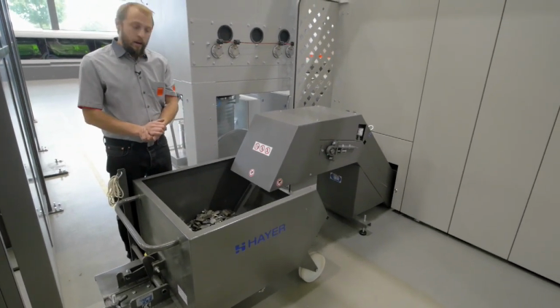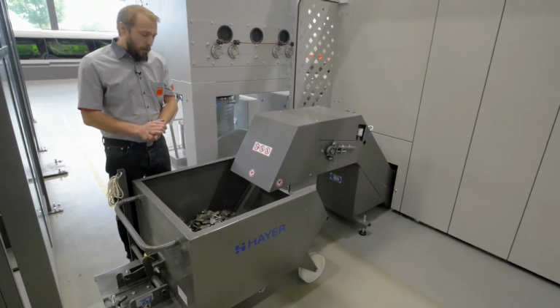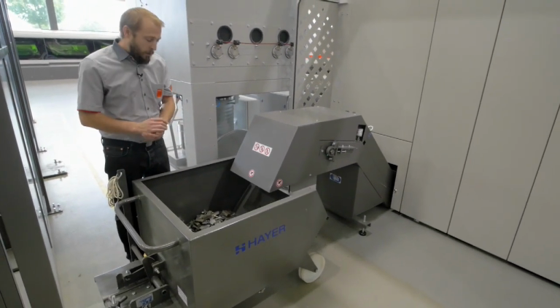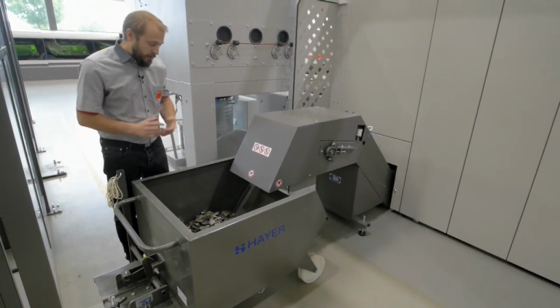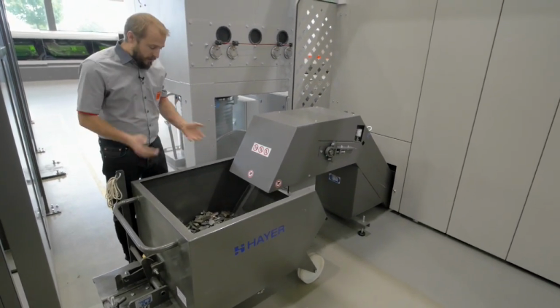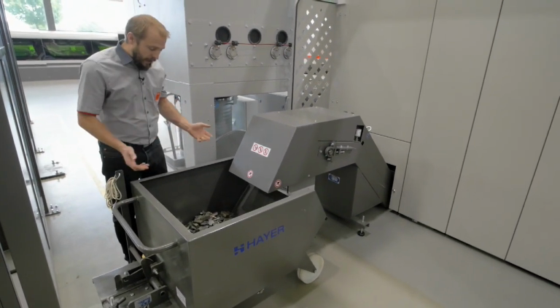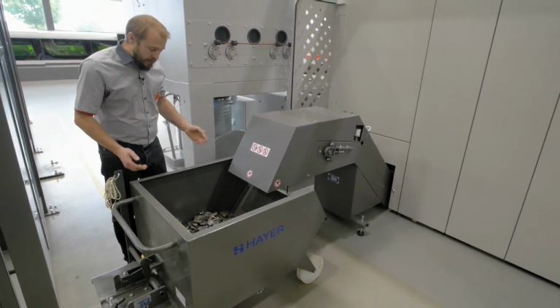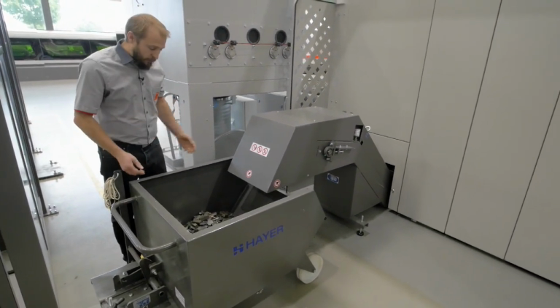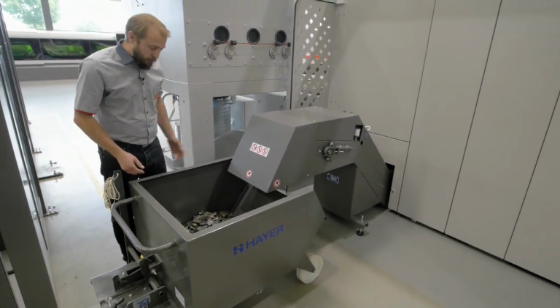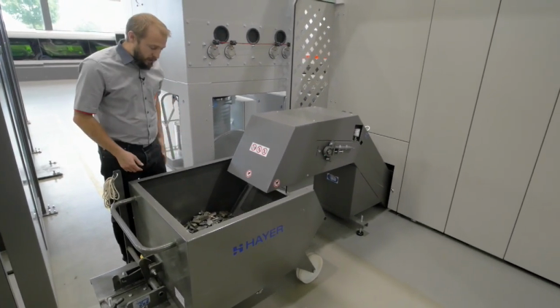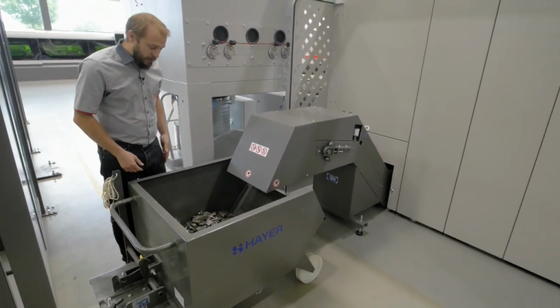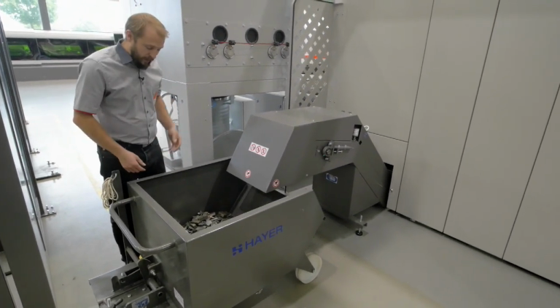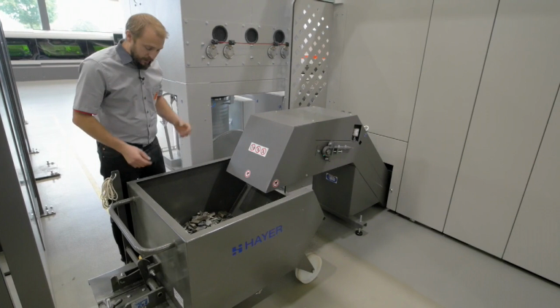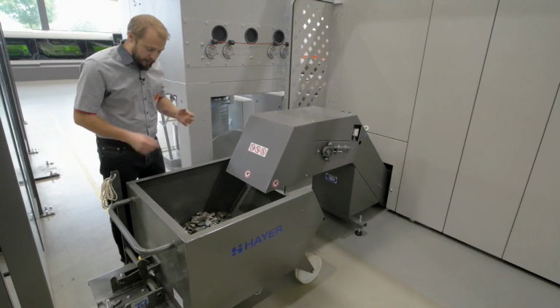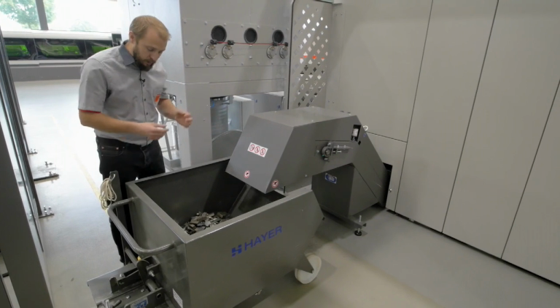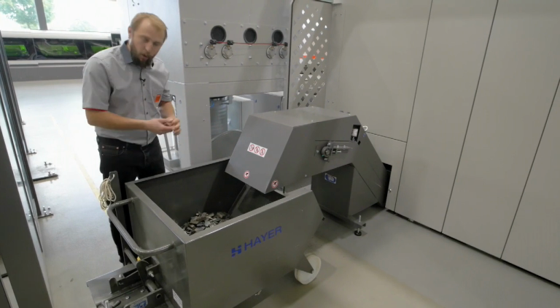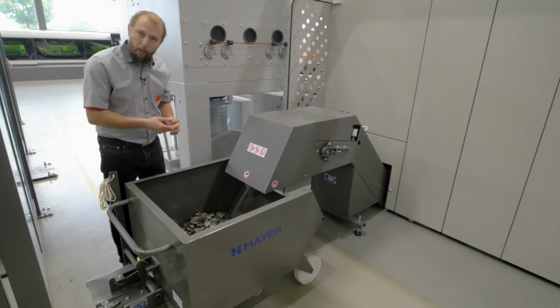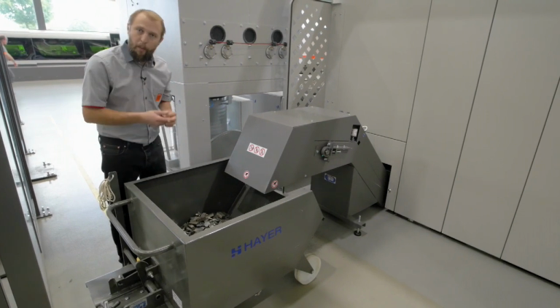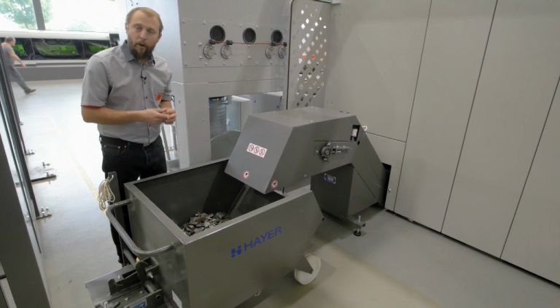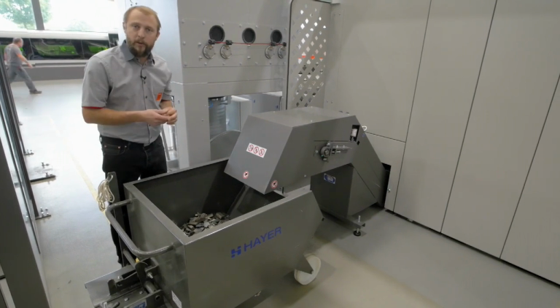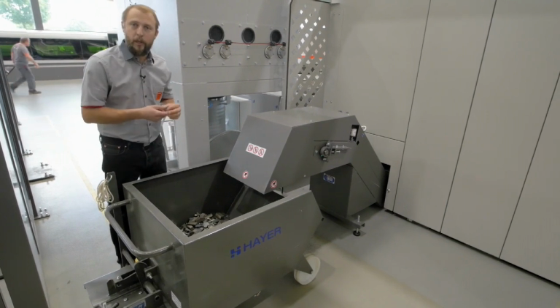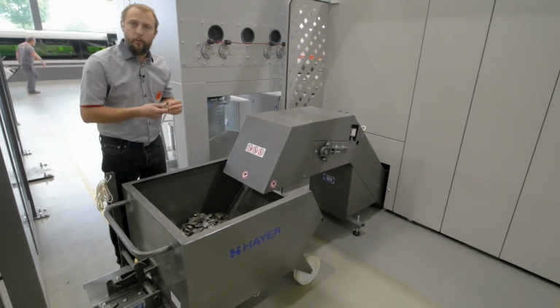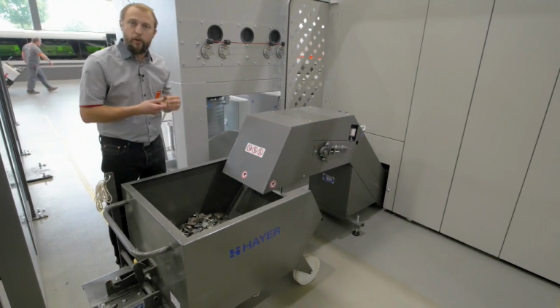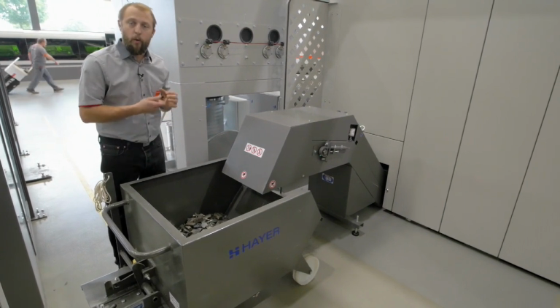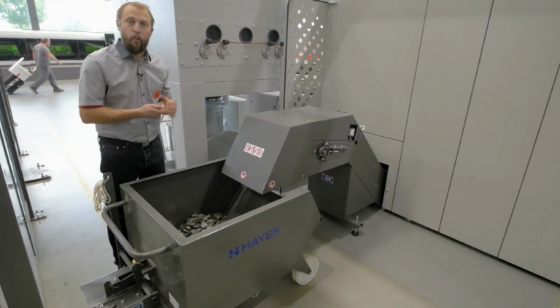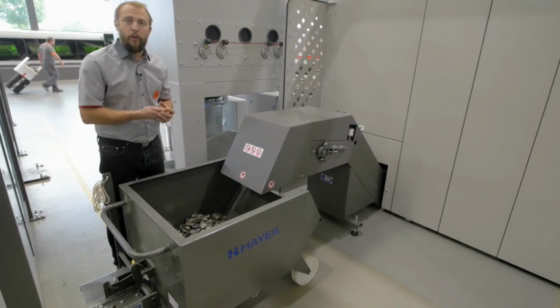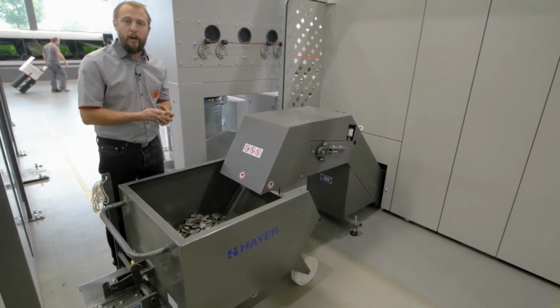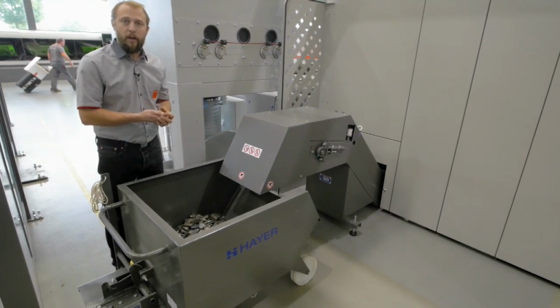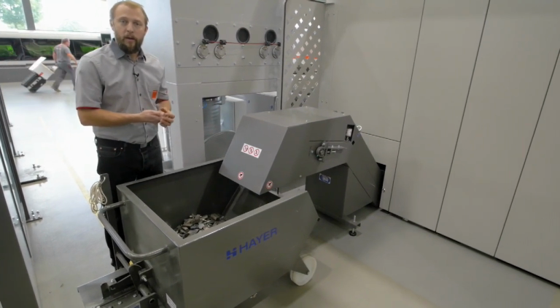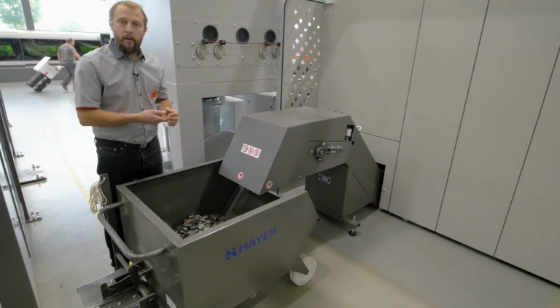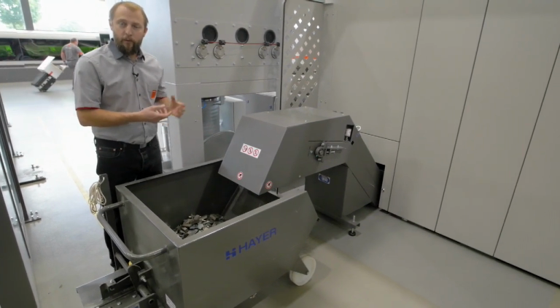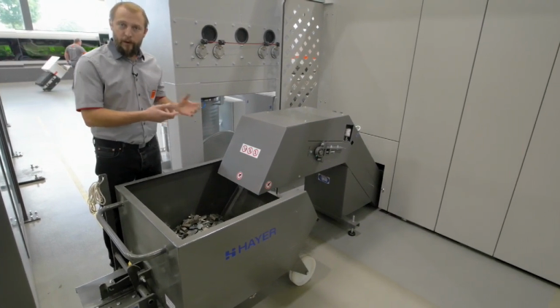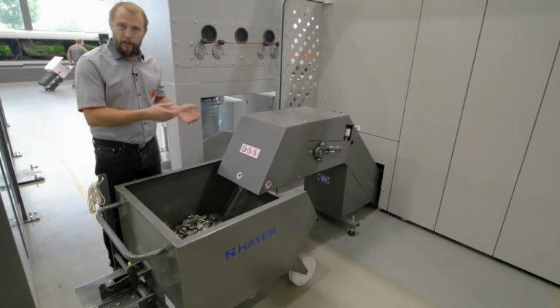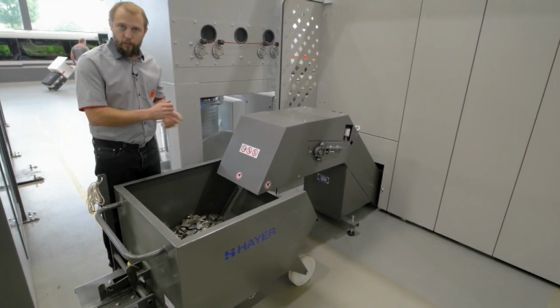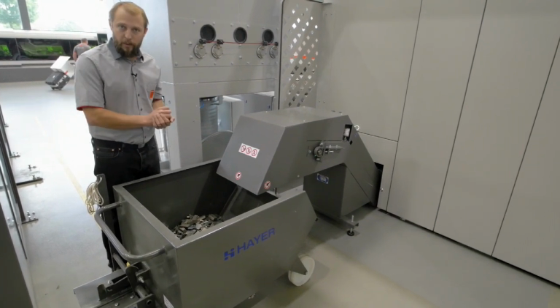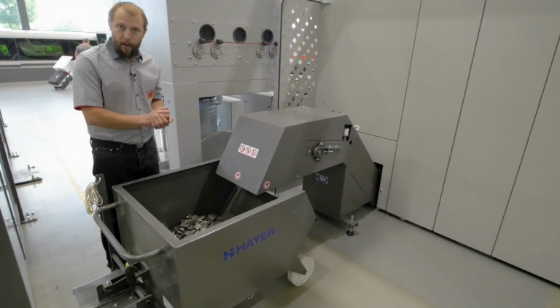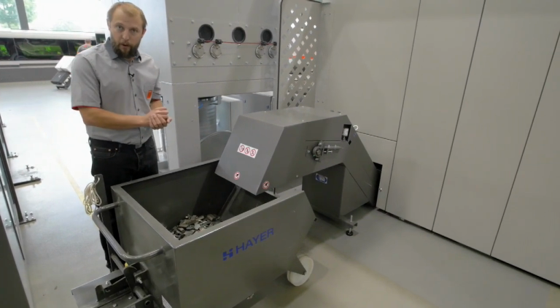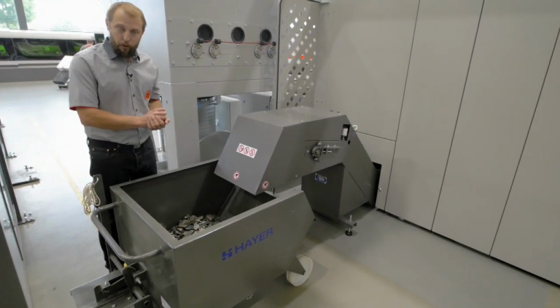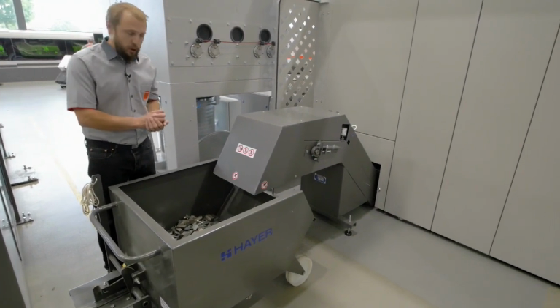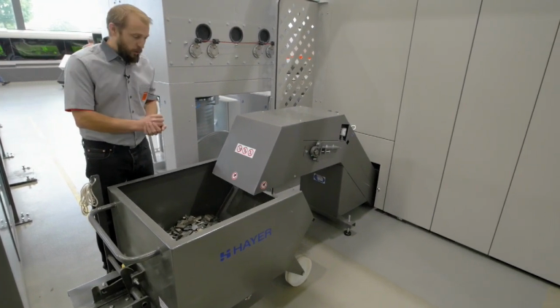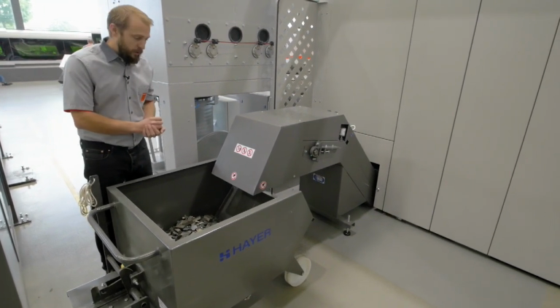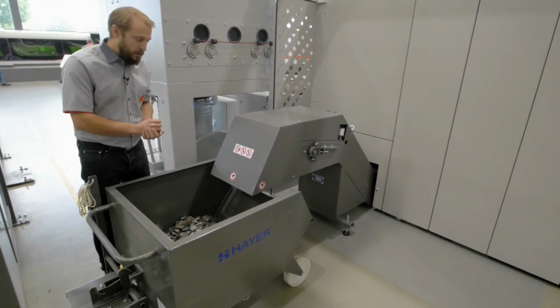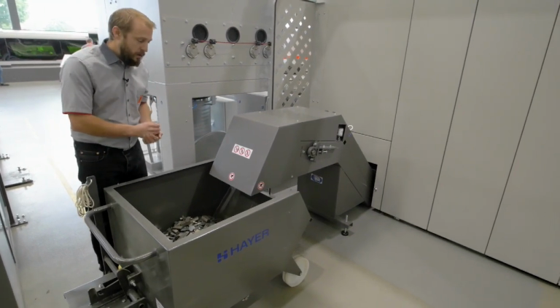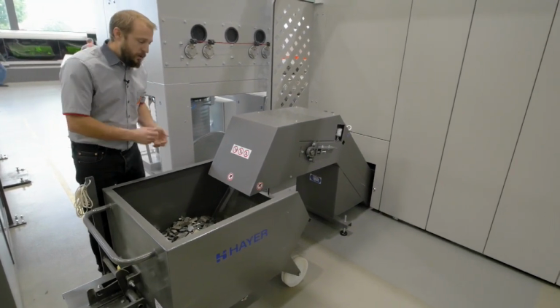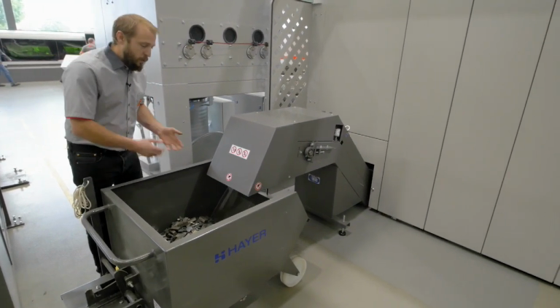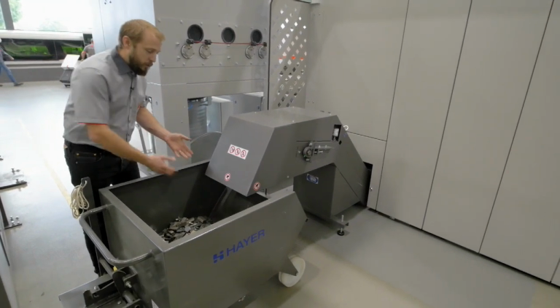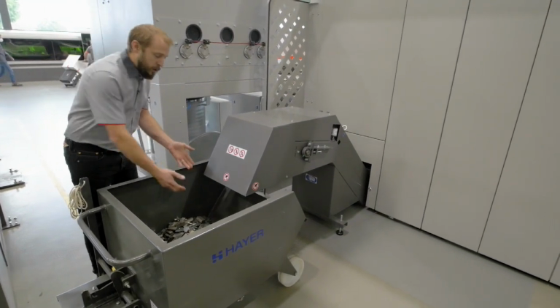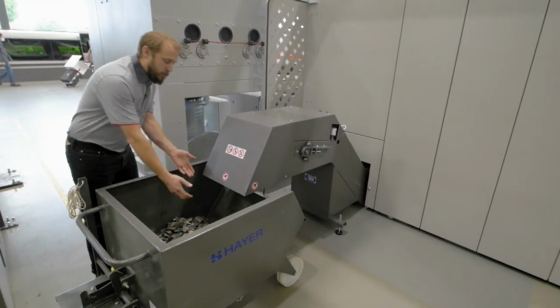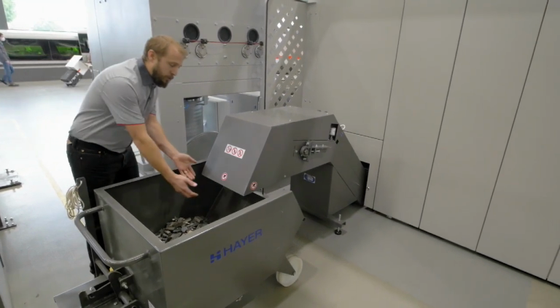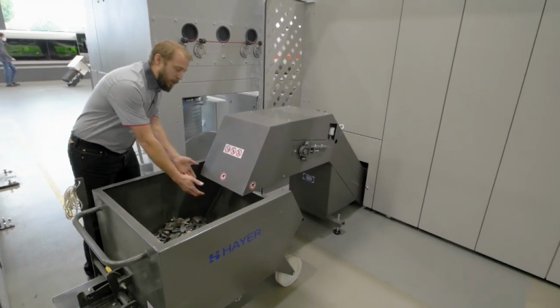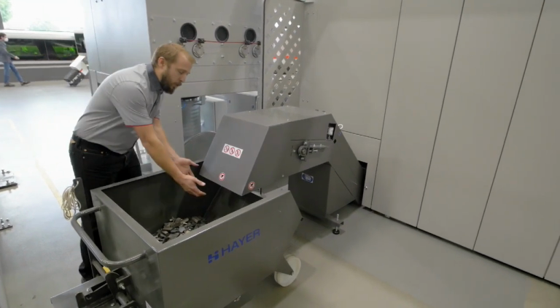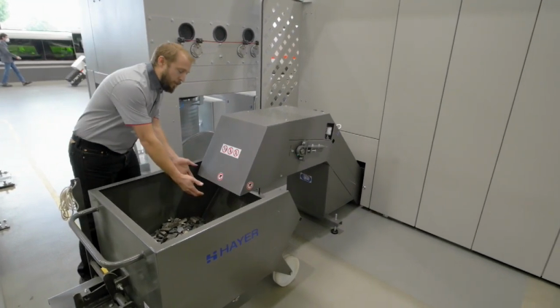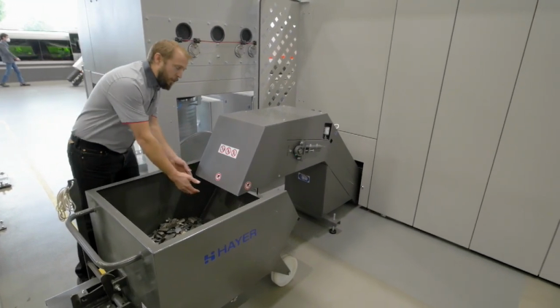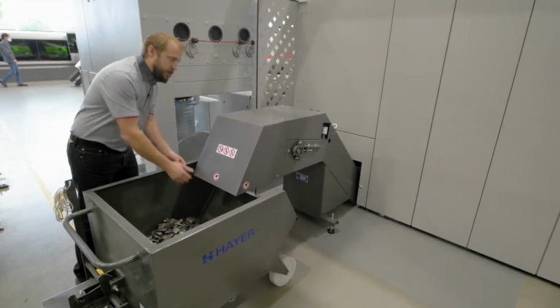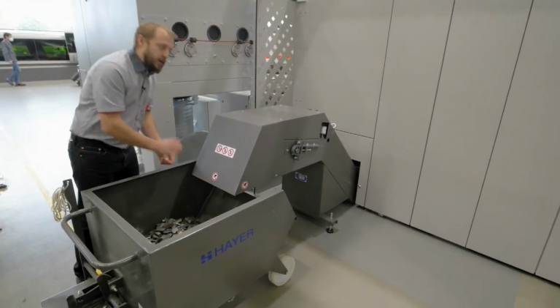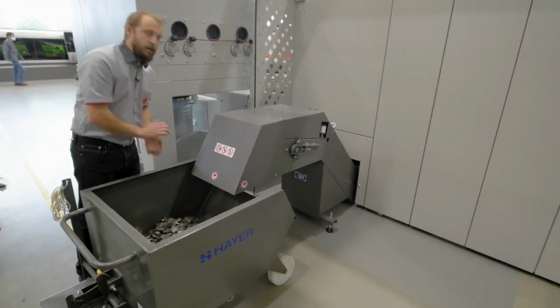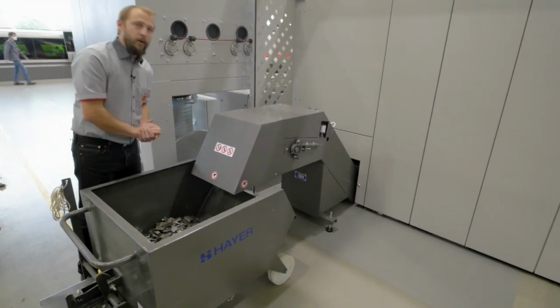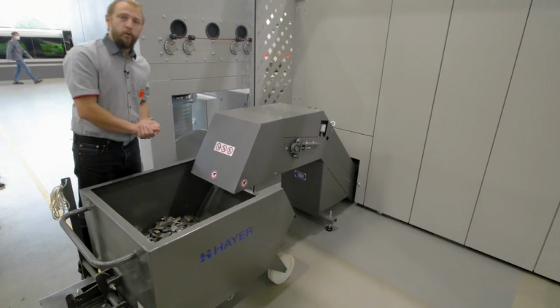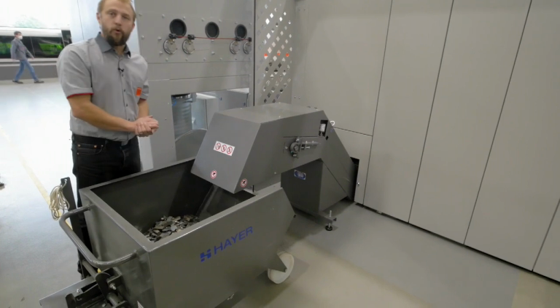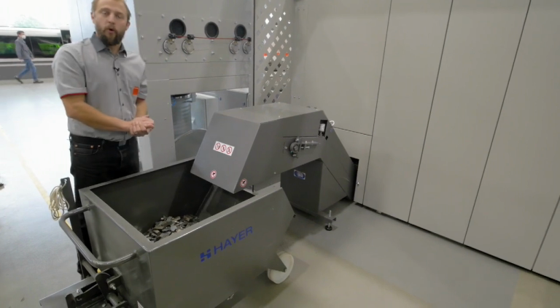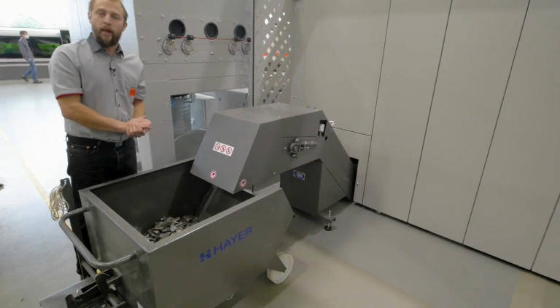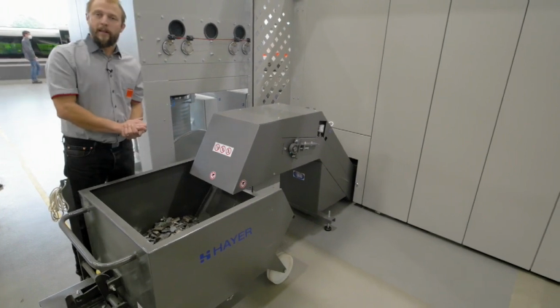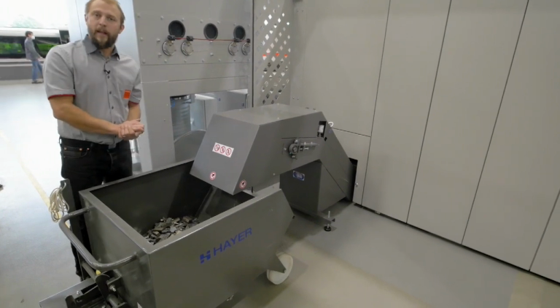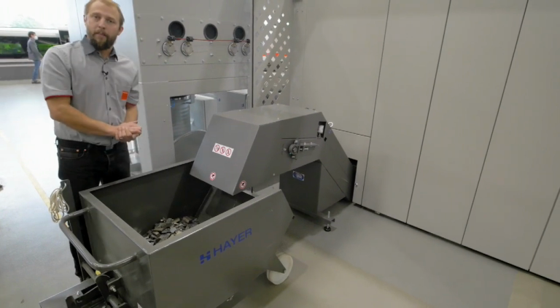Or in case we are cutting small parts that we don't want to fix with a micro joint, we just put a box here to collect them.